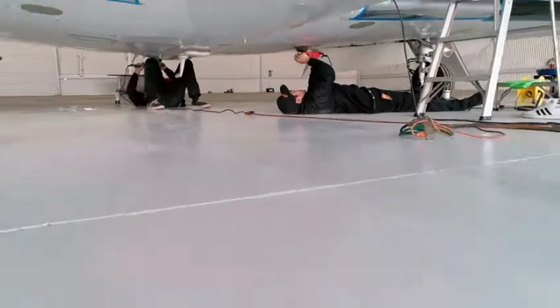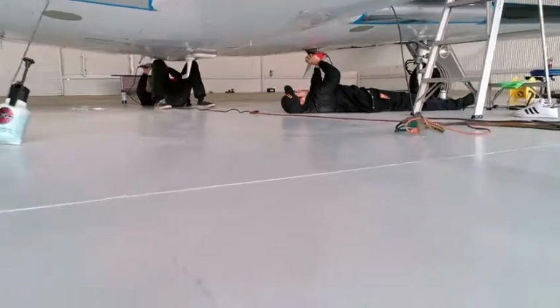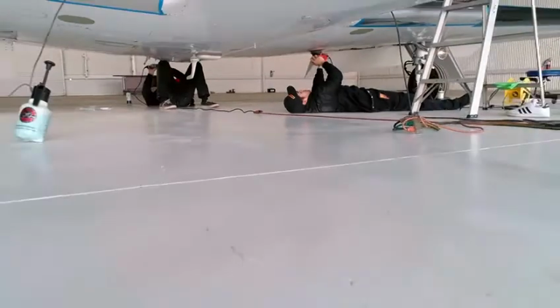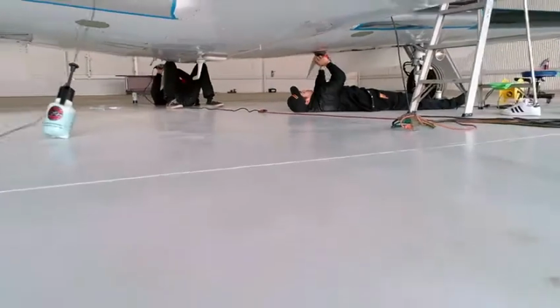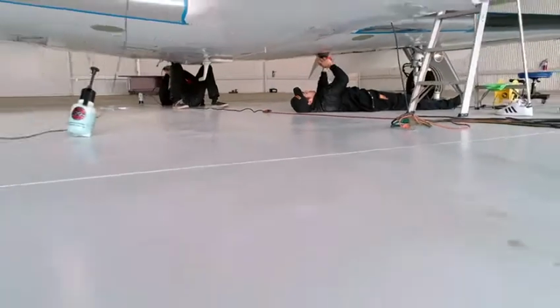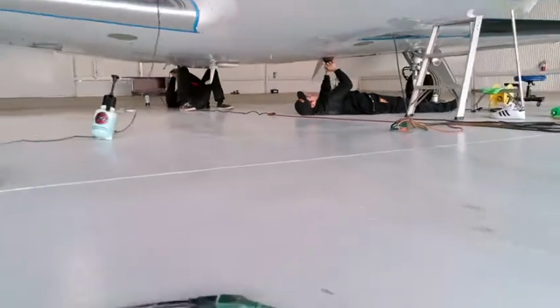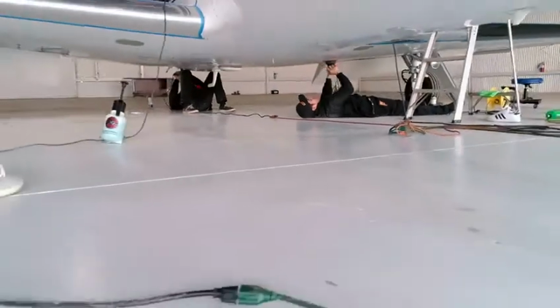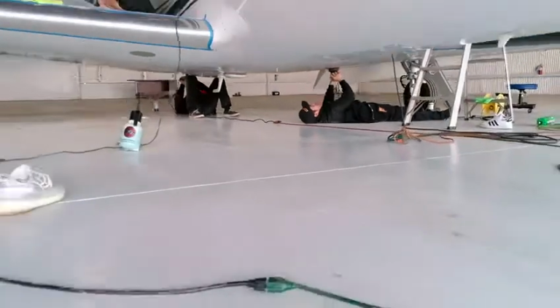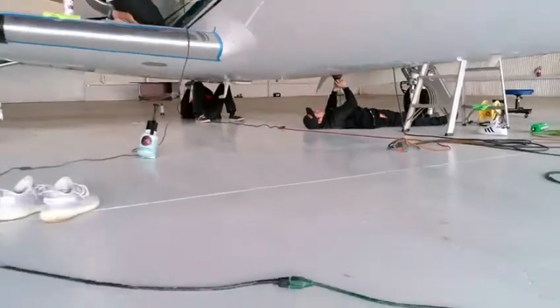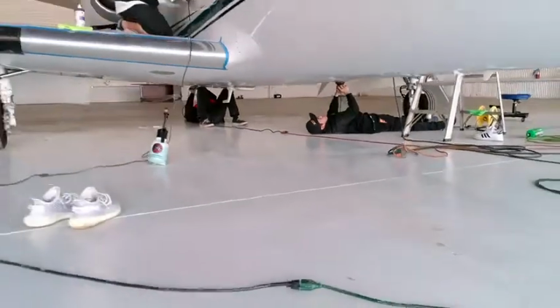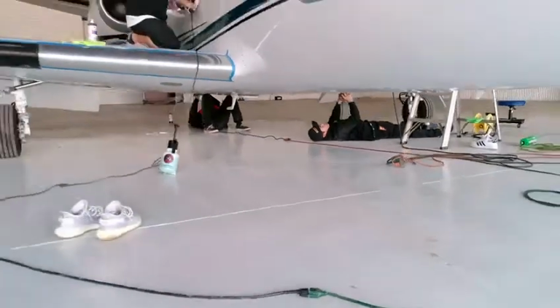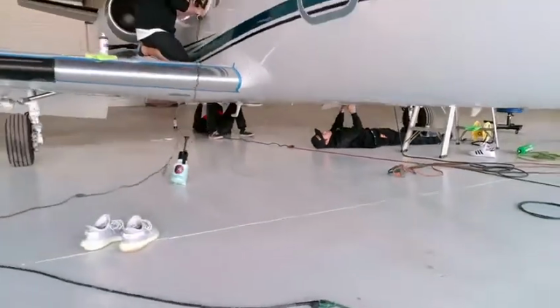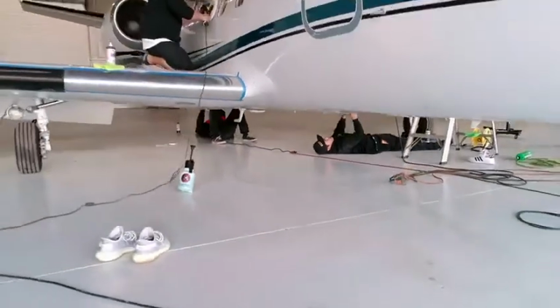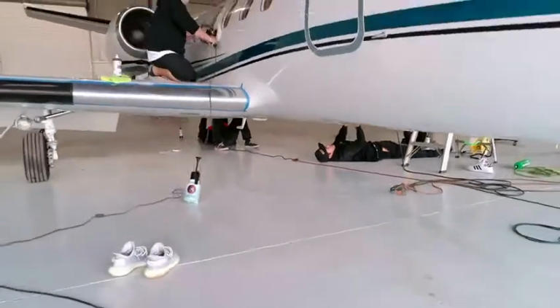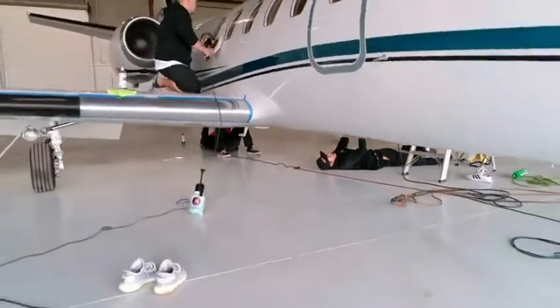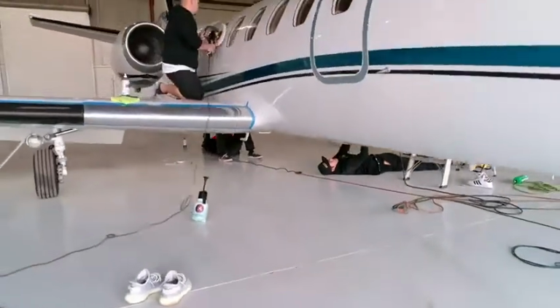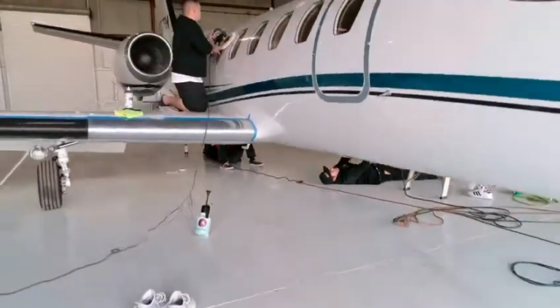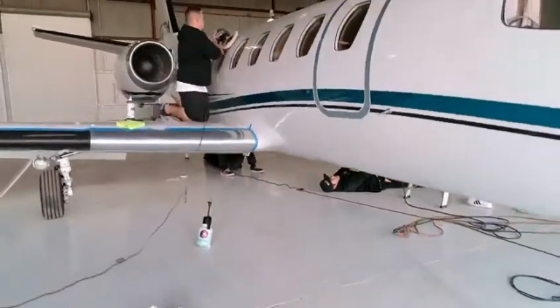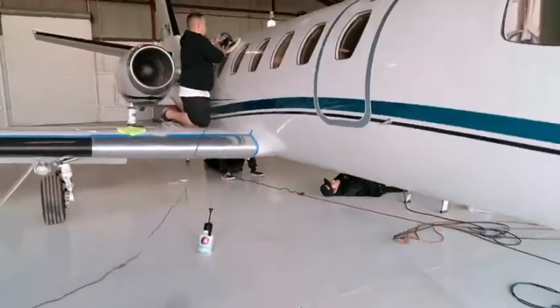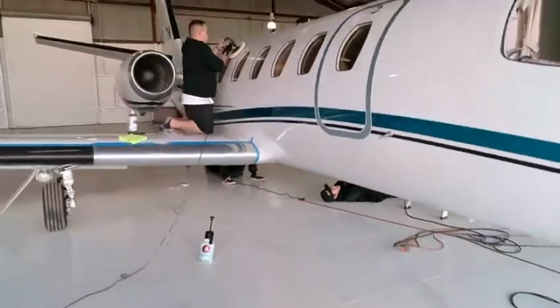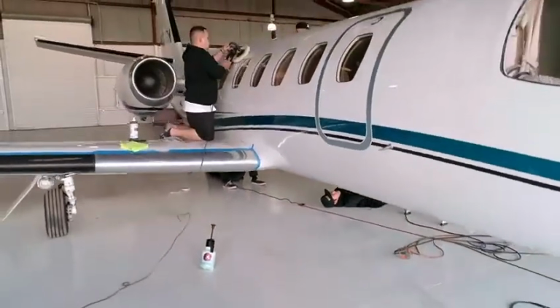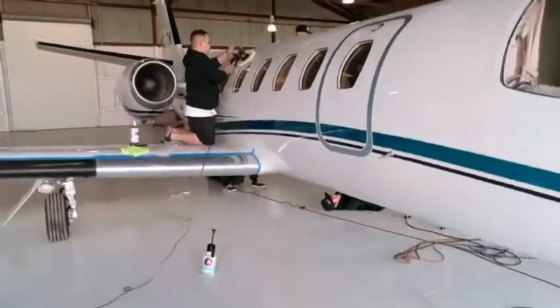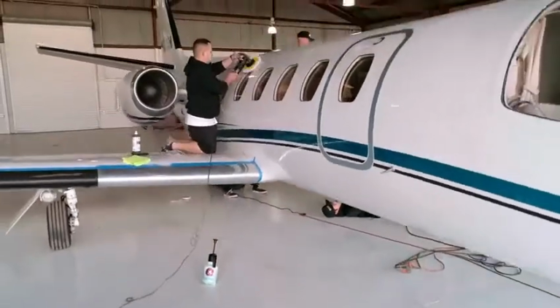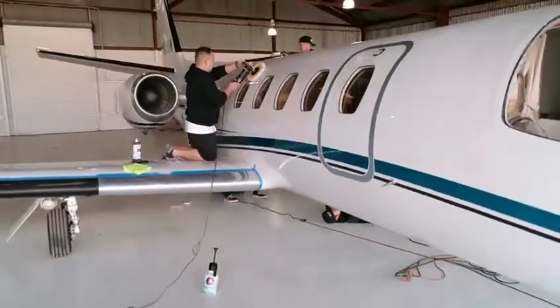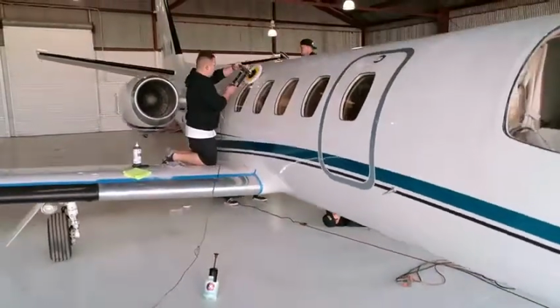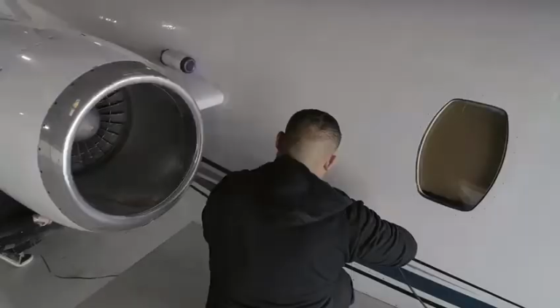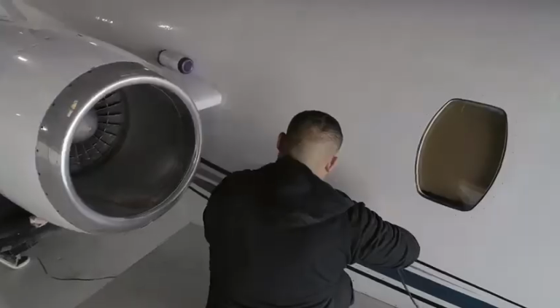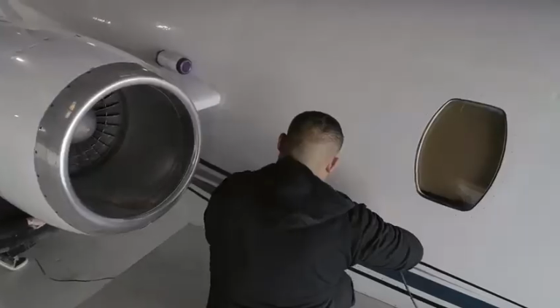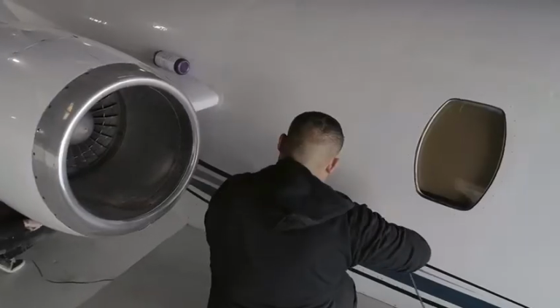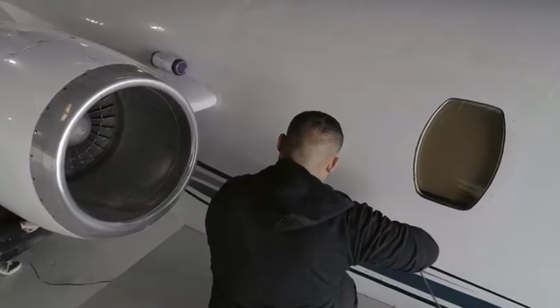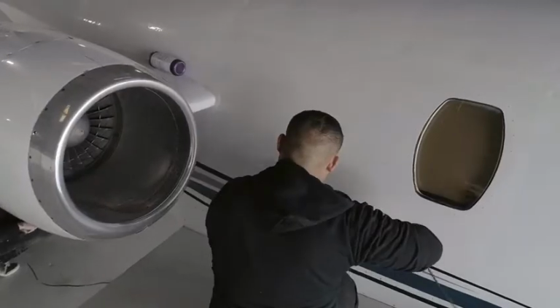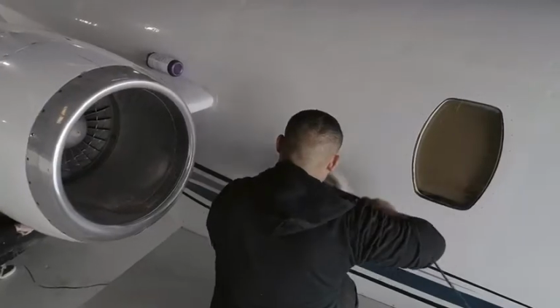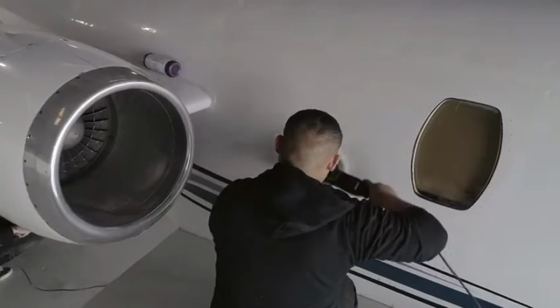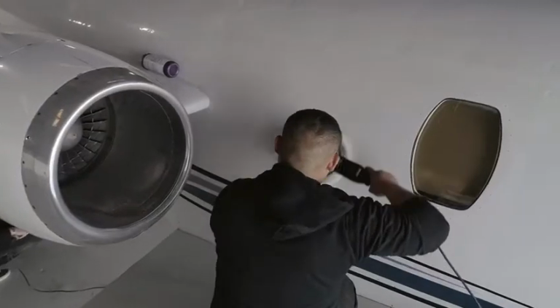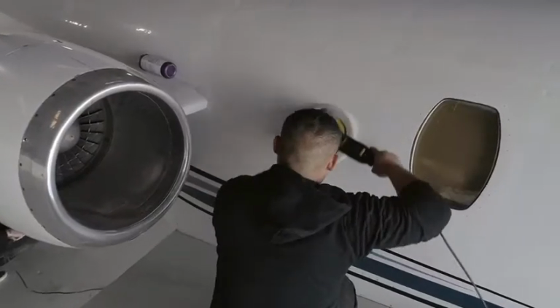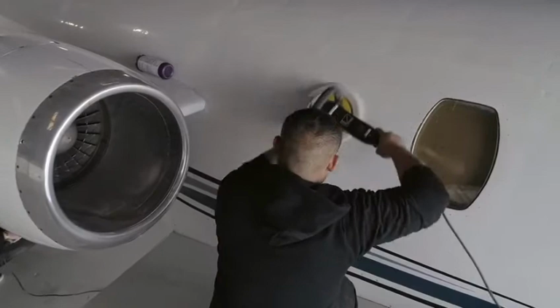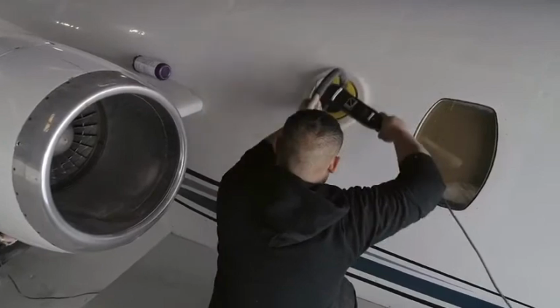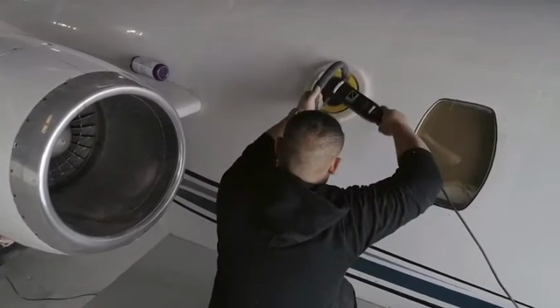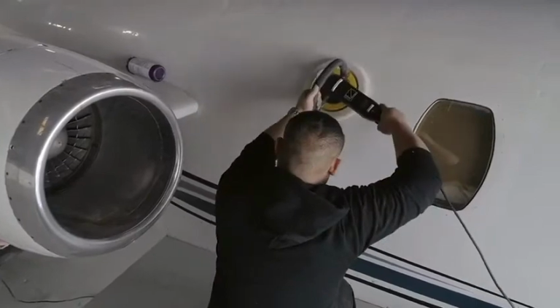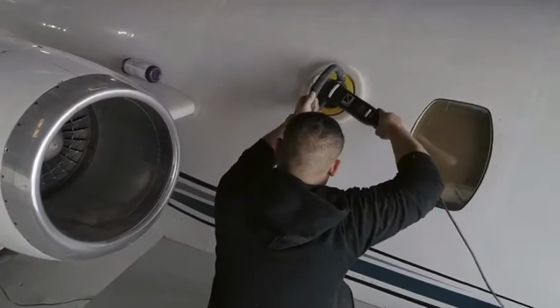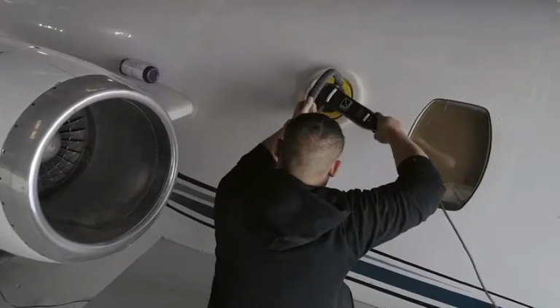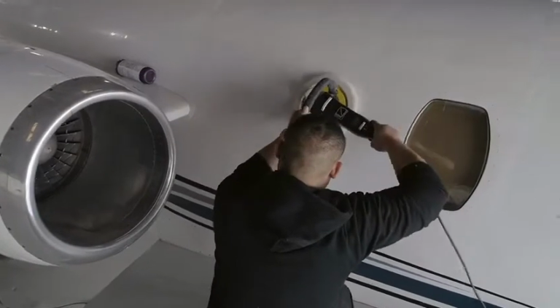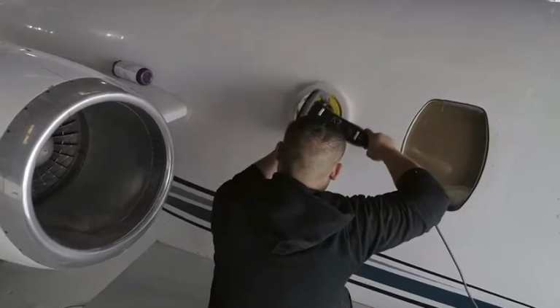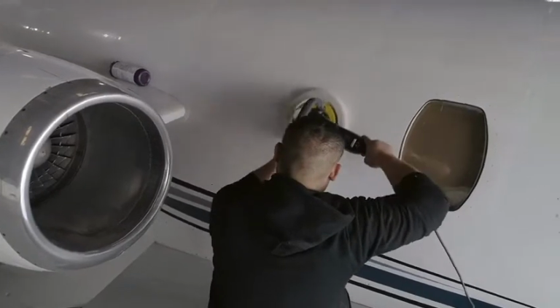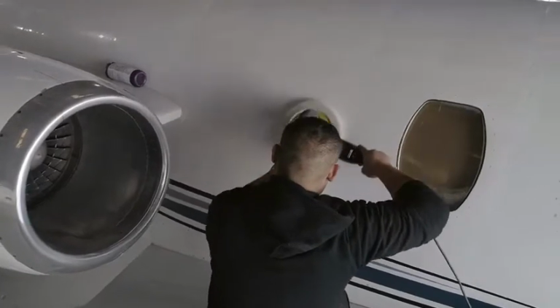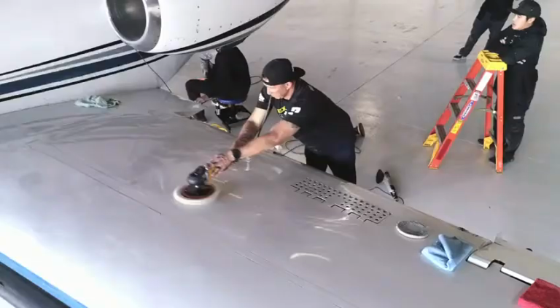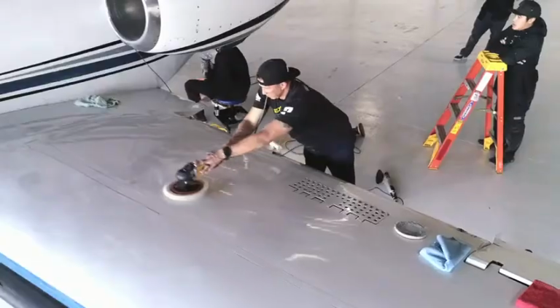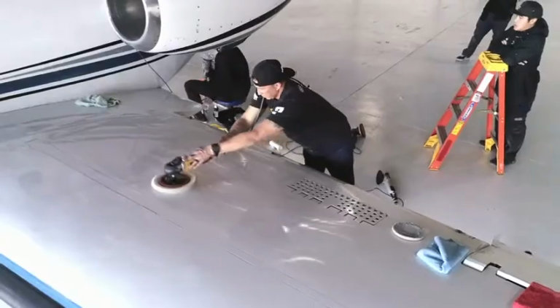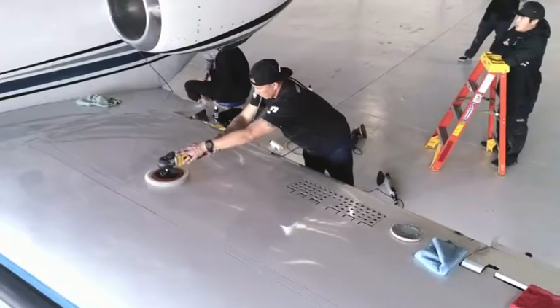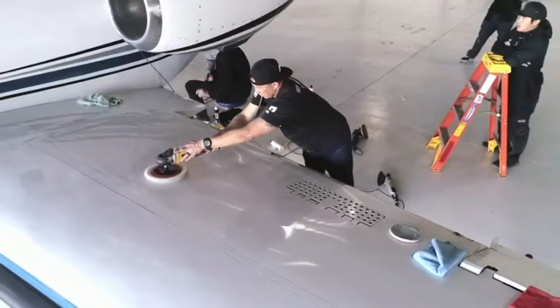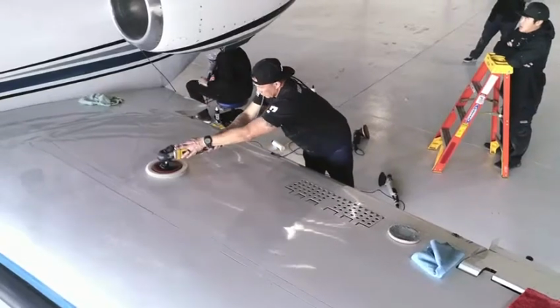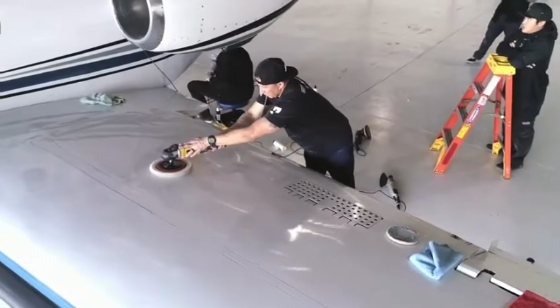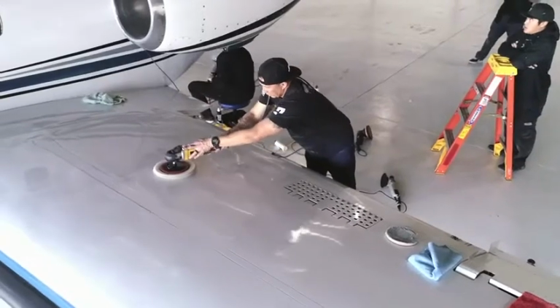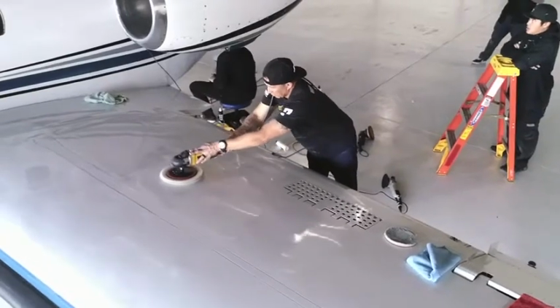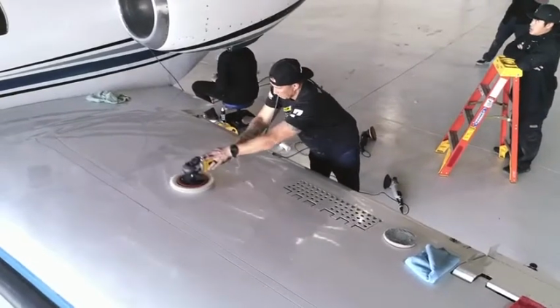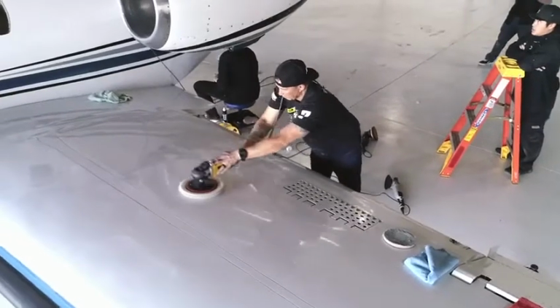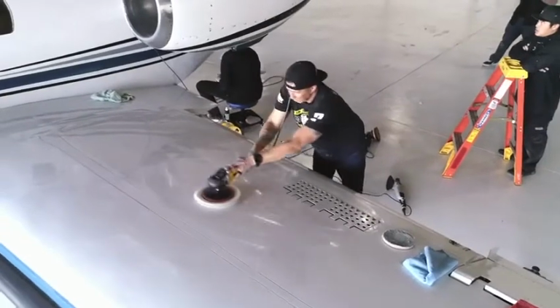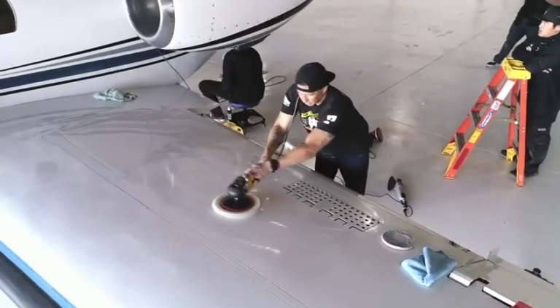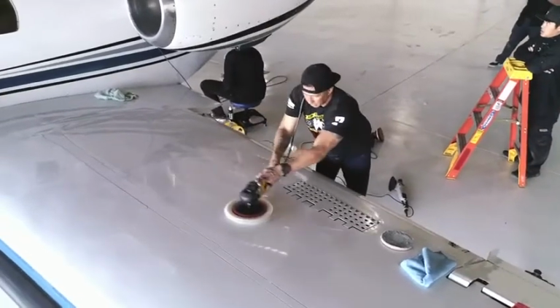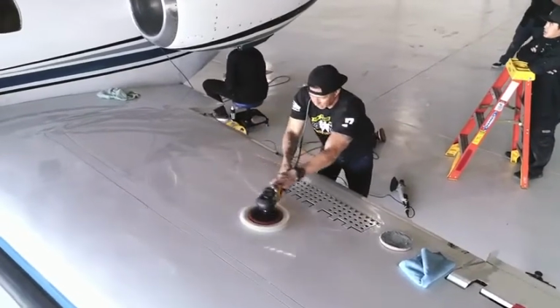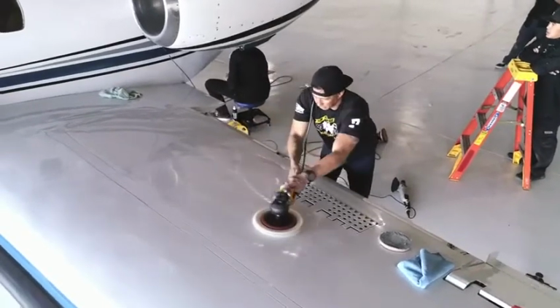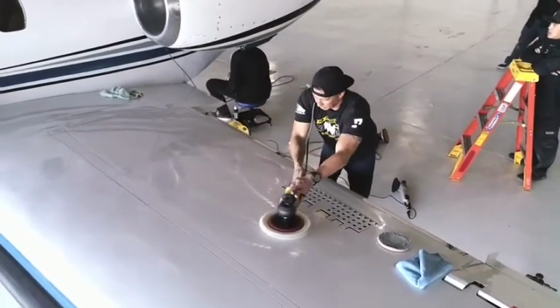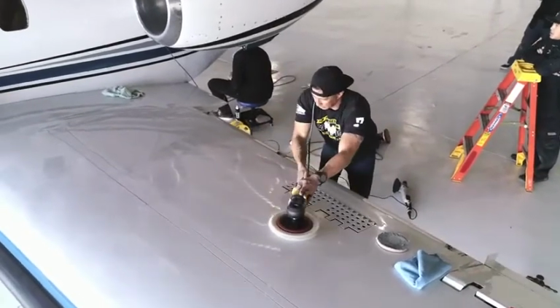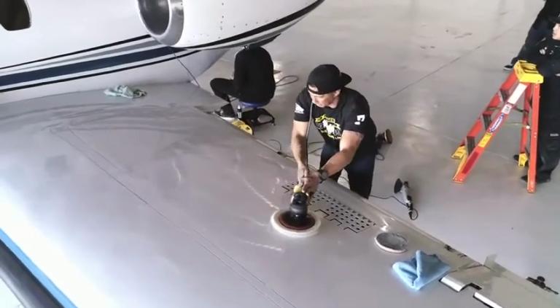We're going to break this plane down into sections, working in two teams, attacking the starboard side and the port side individually.